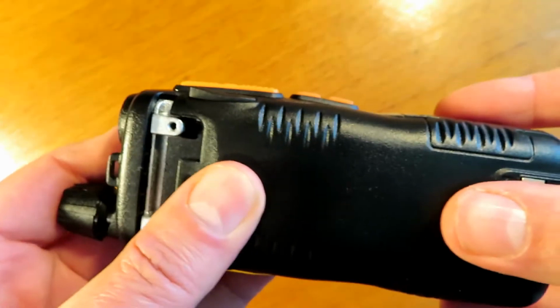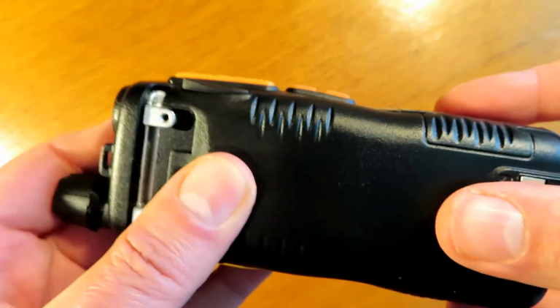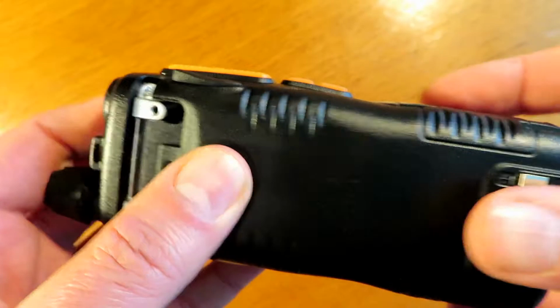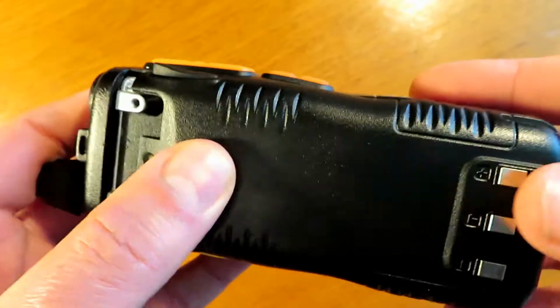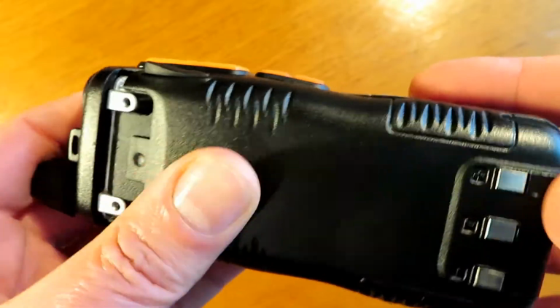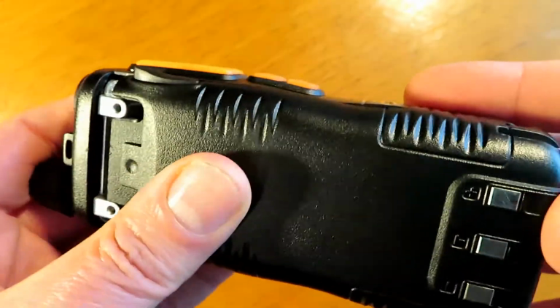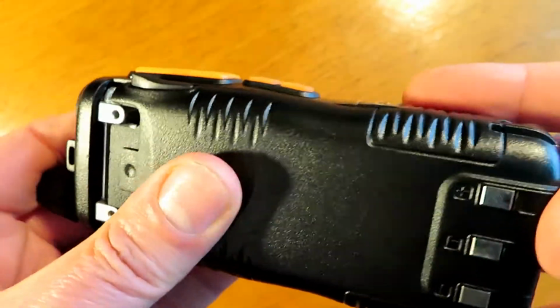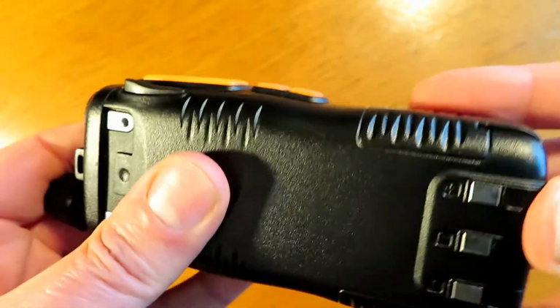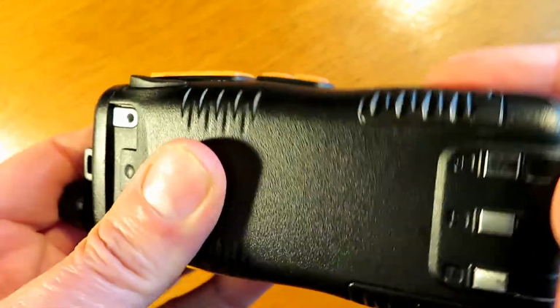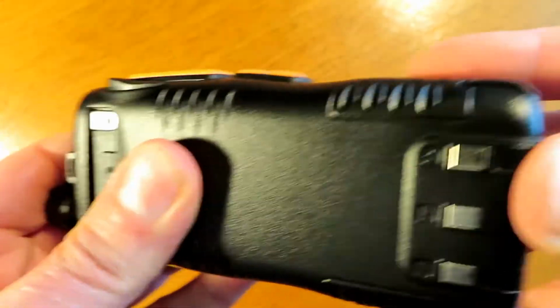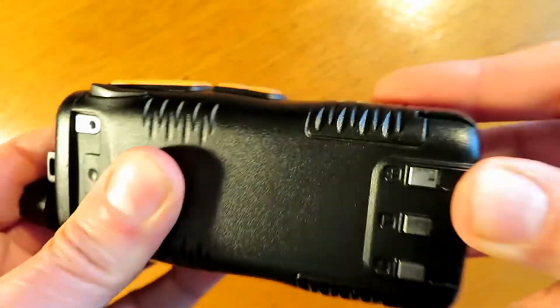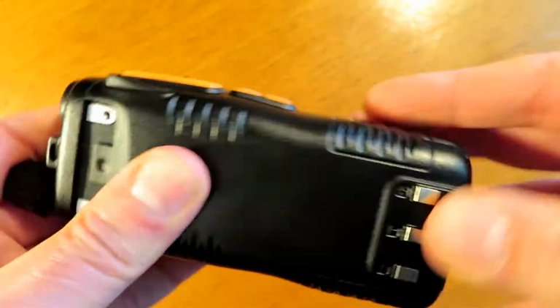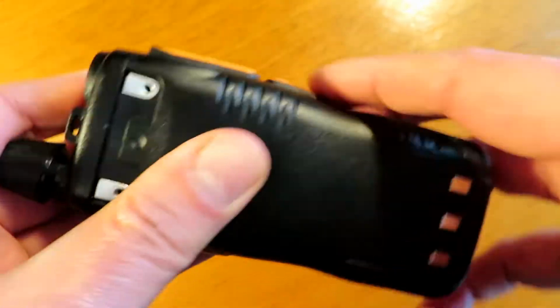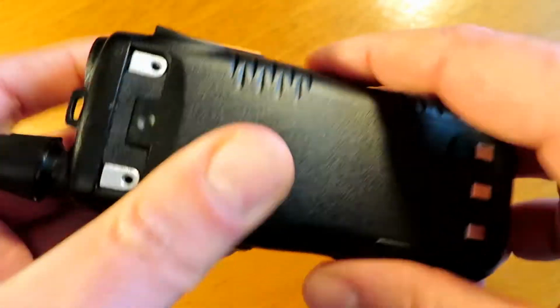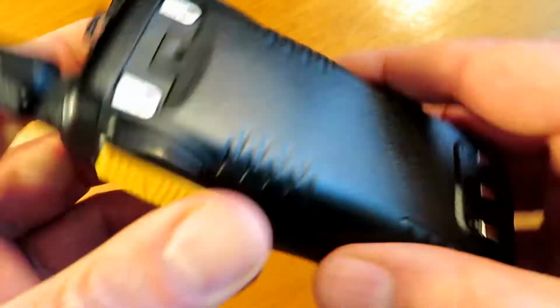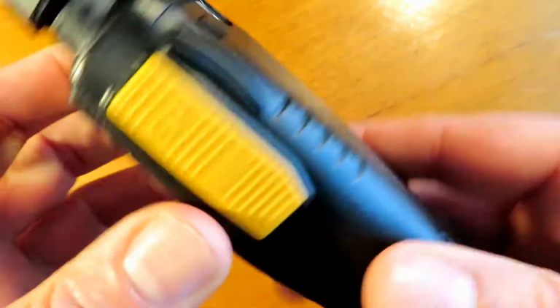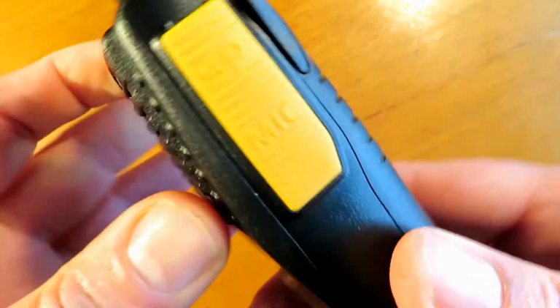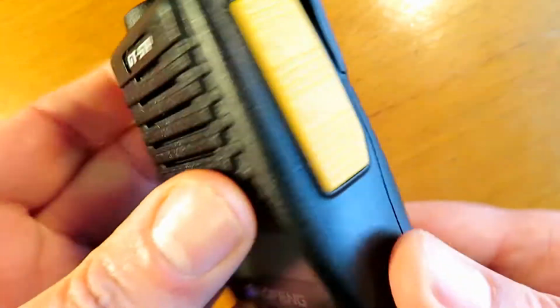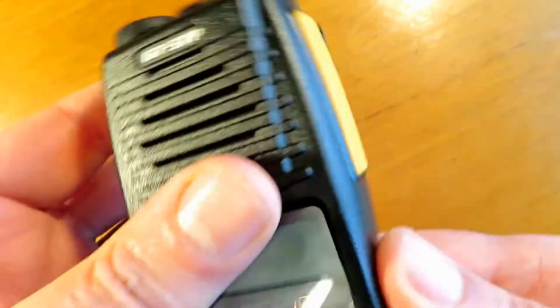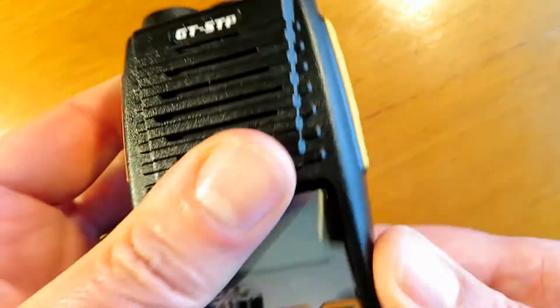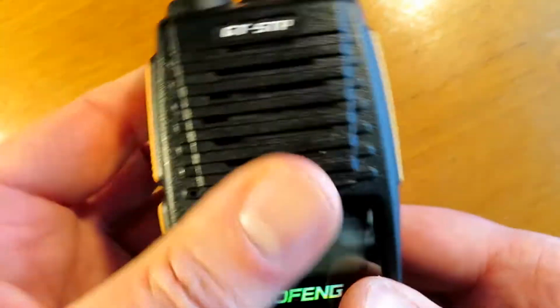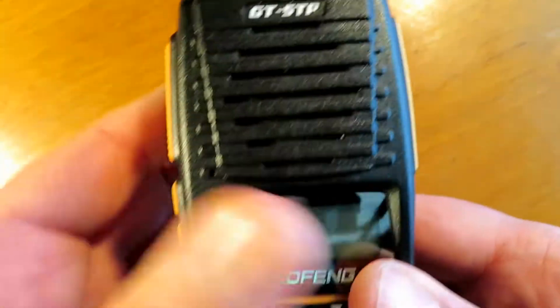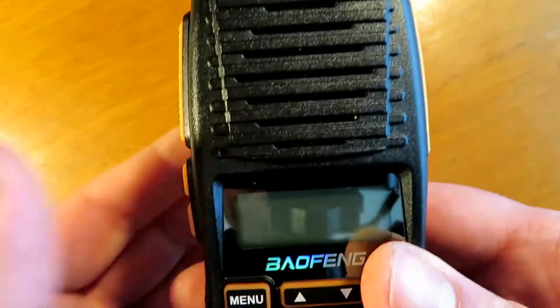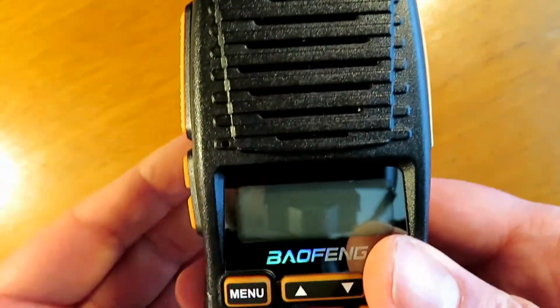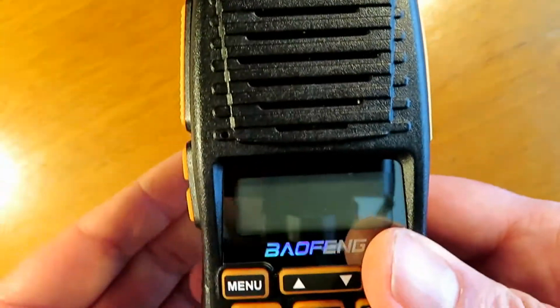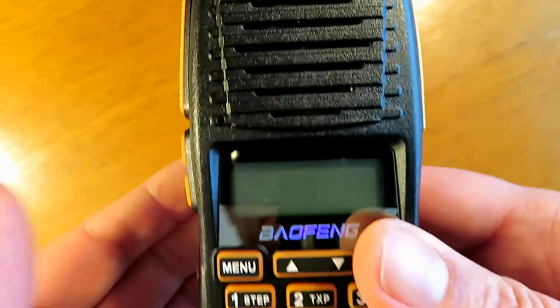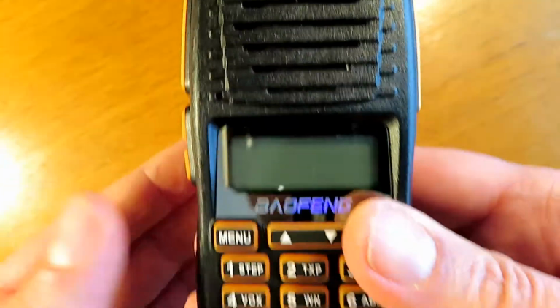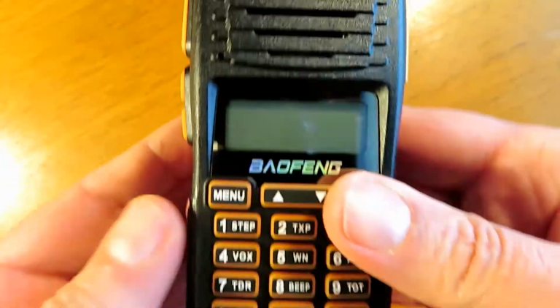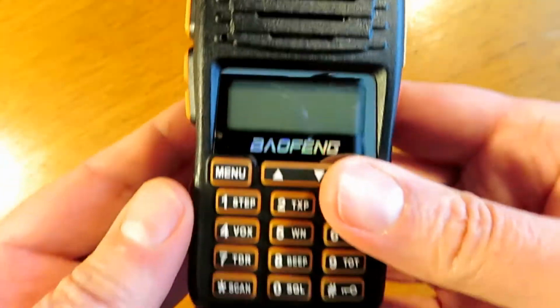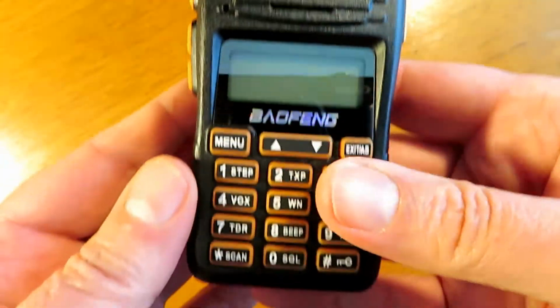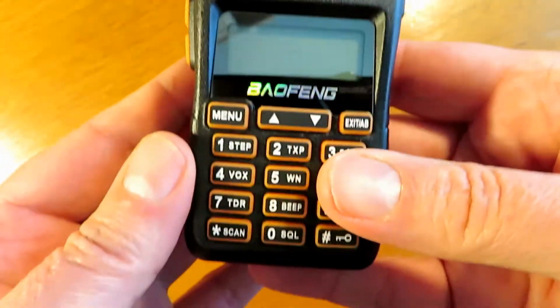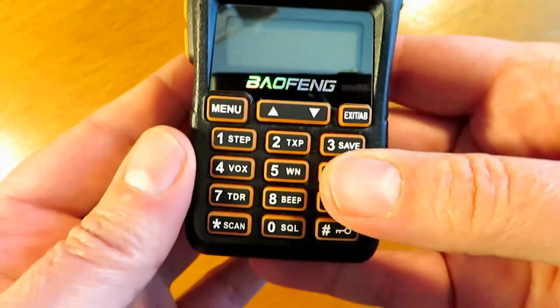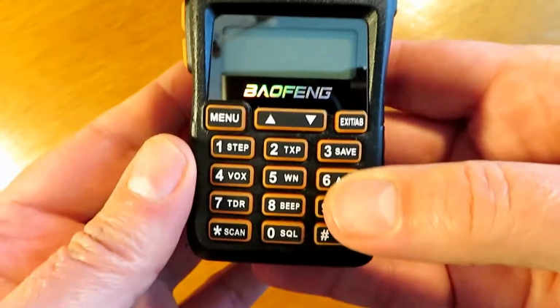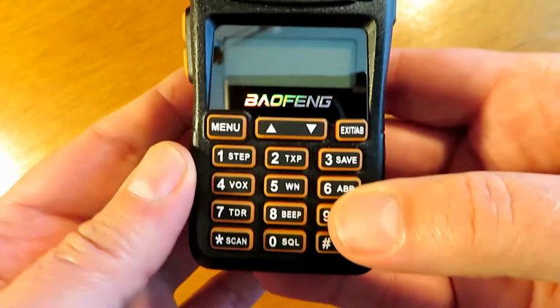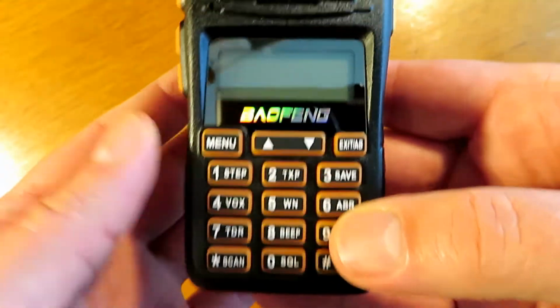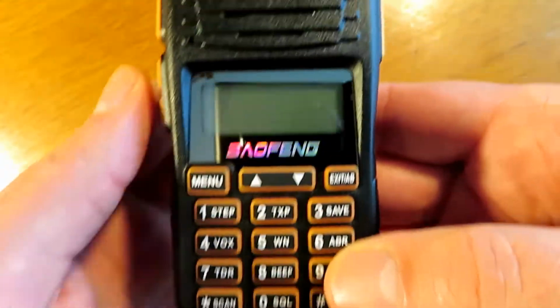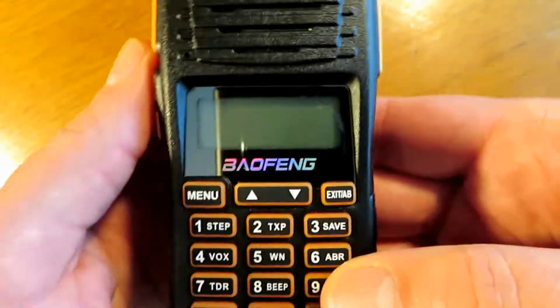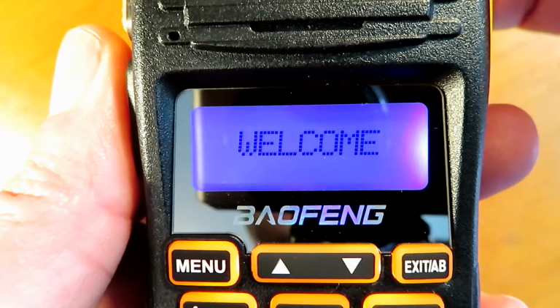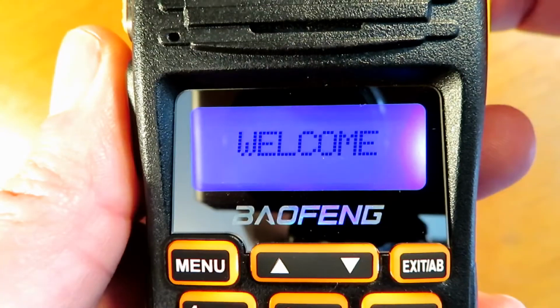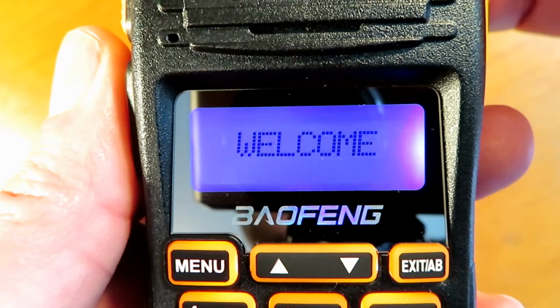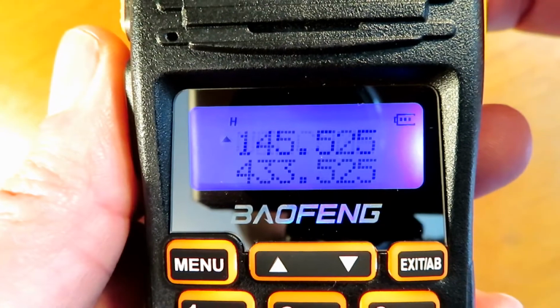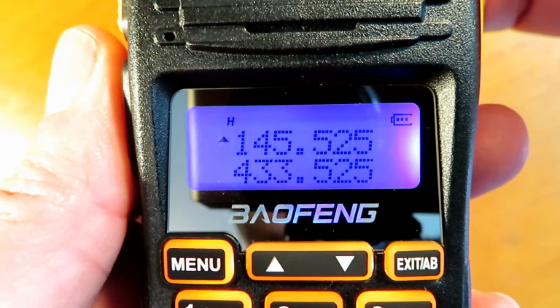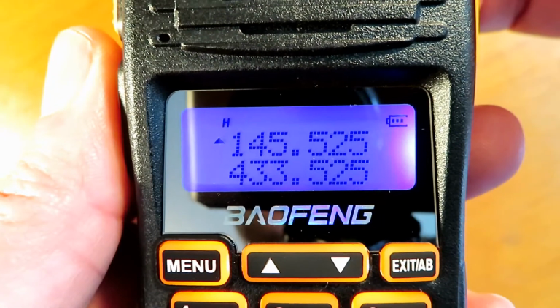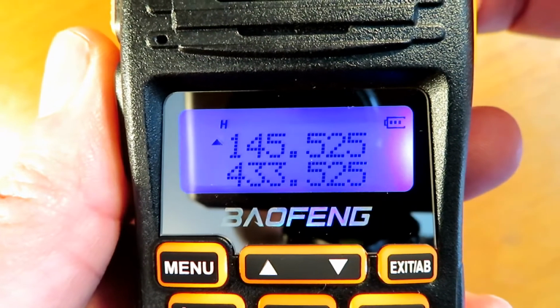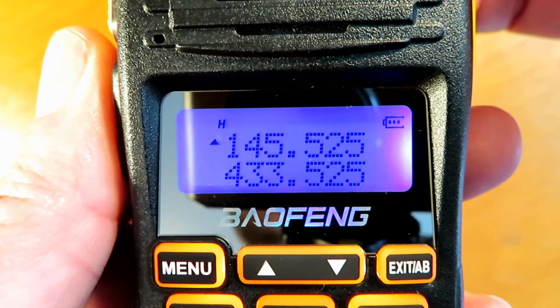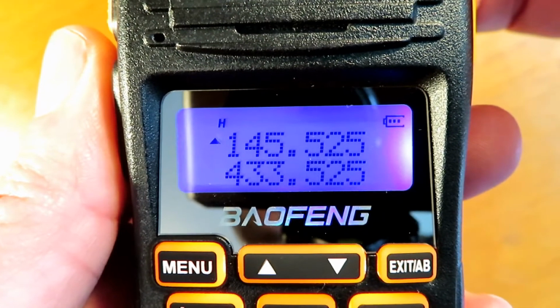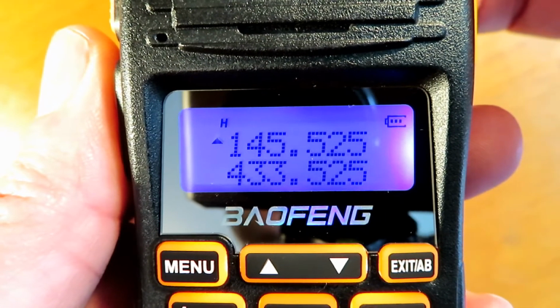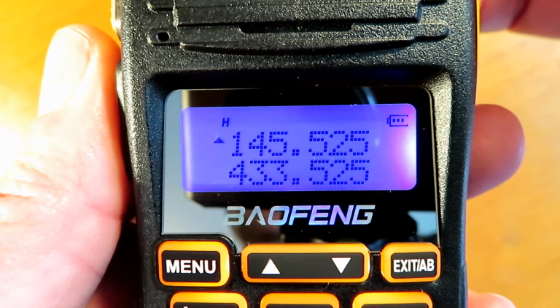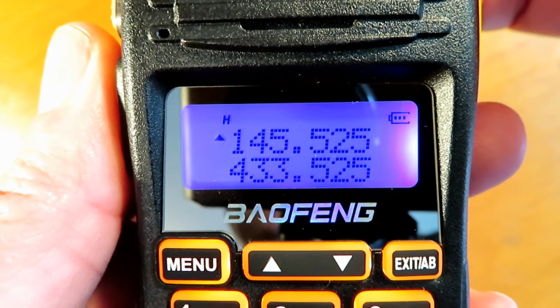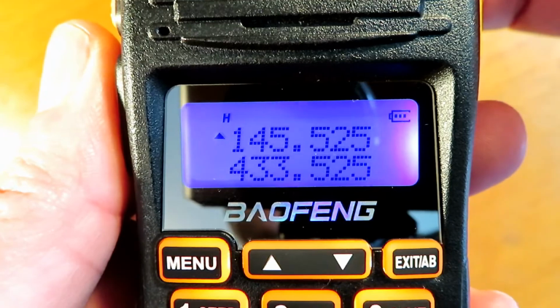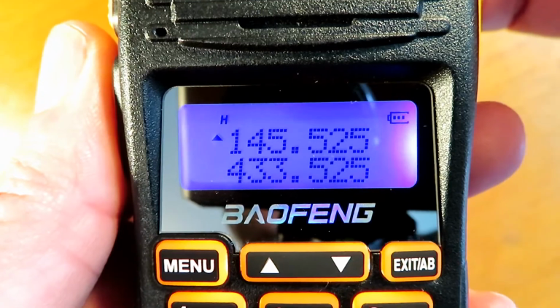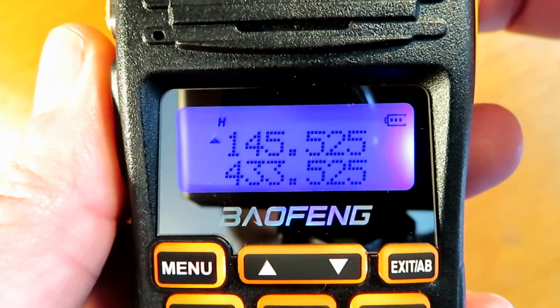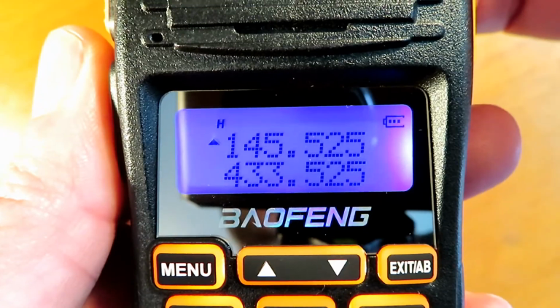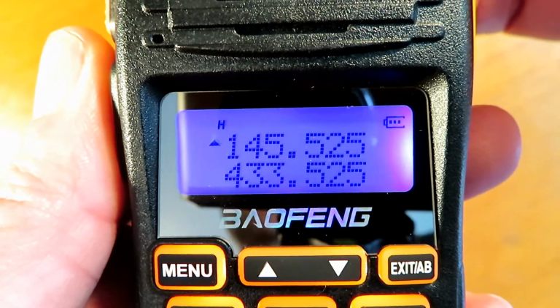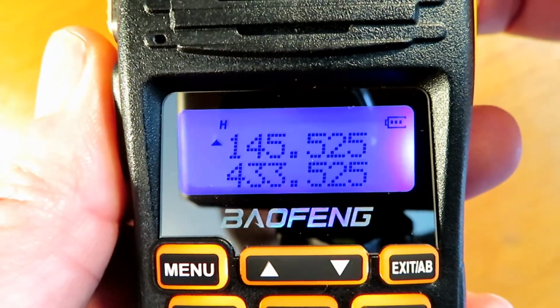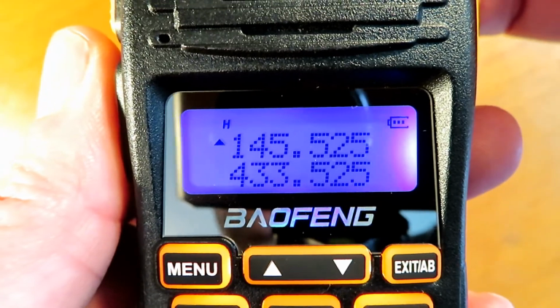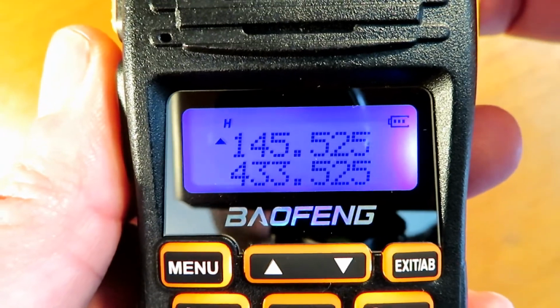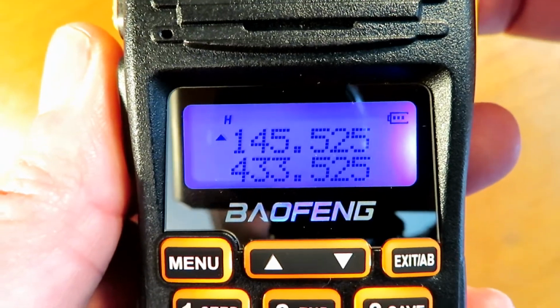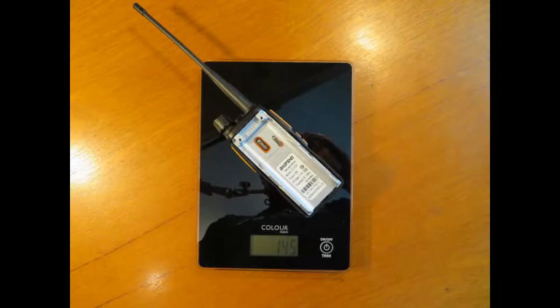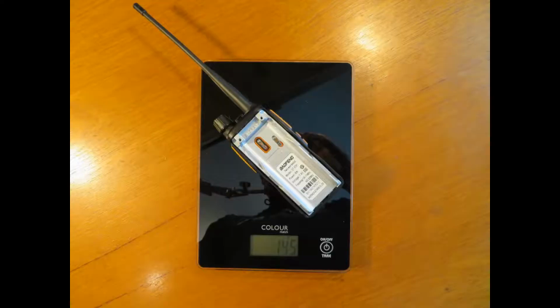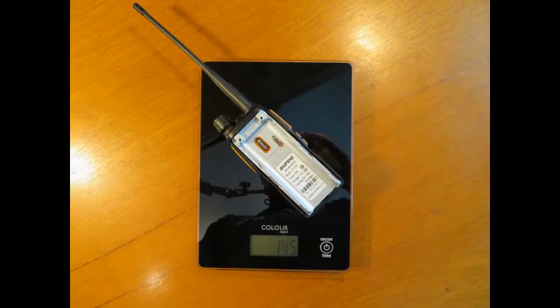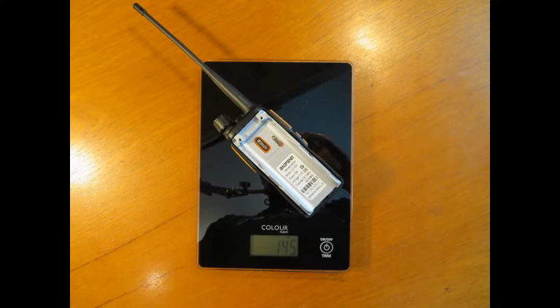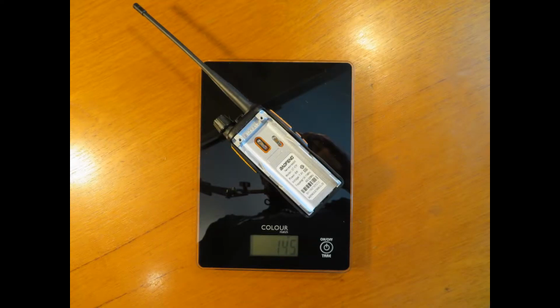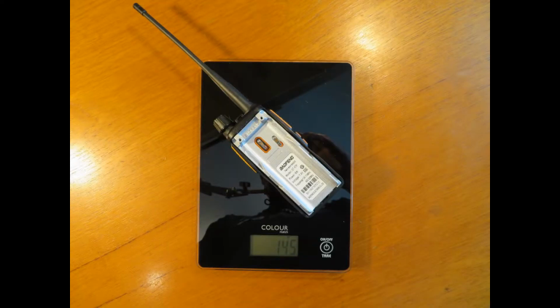The battery that comes with it clips on firmly on the back. It also comes with a belt clip. On the front is the usual menu — the standard Baofeng menu.